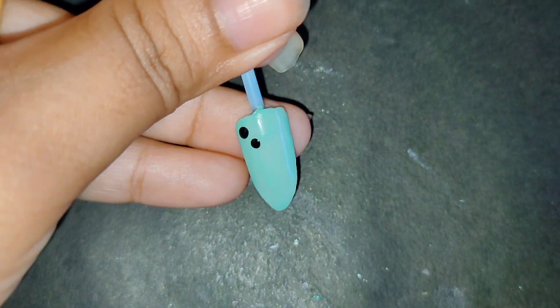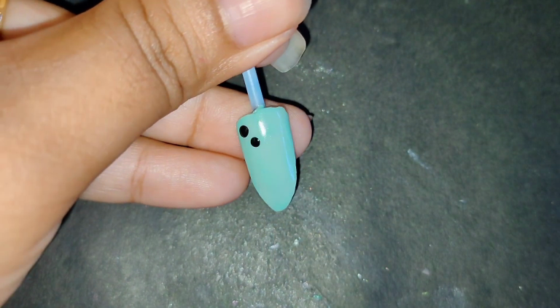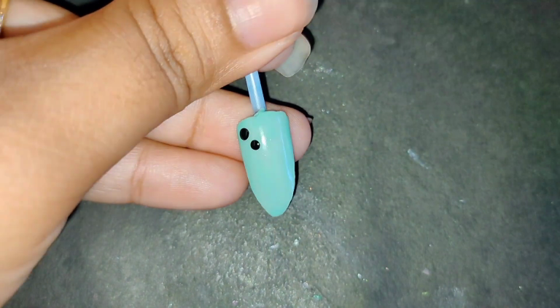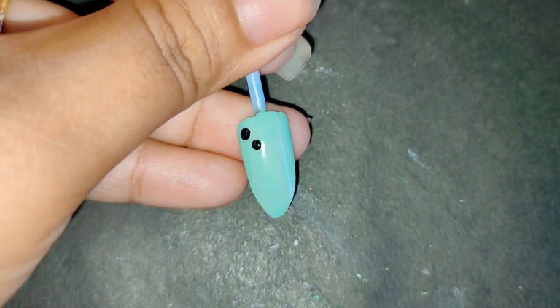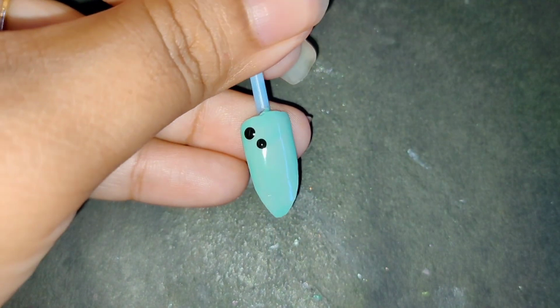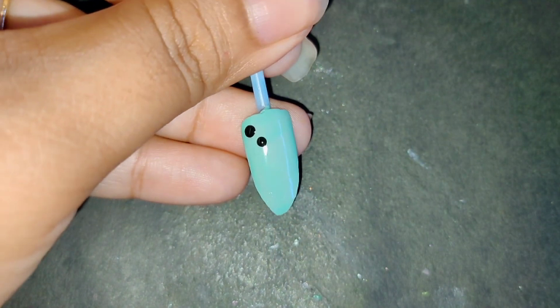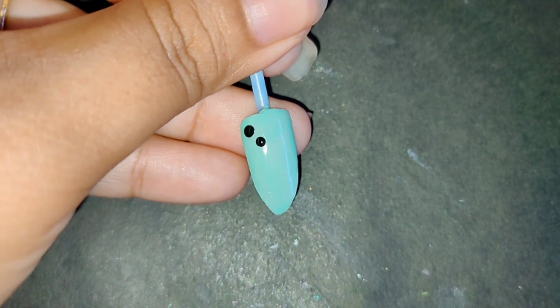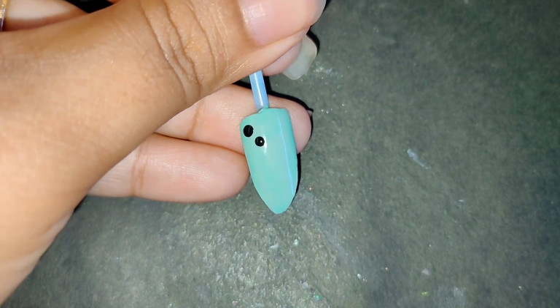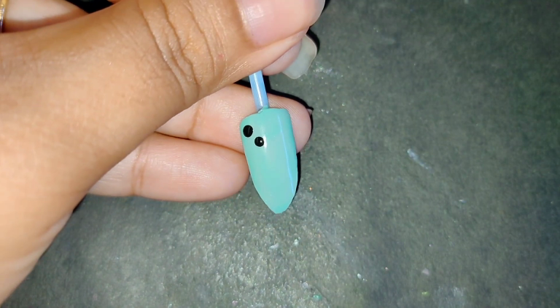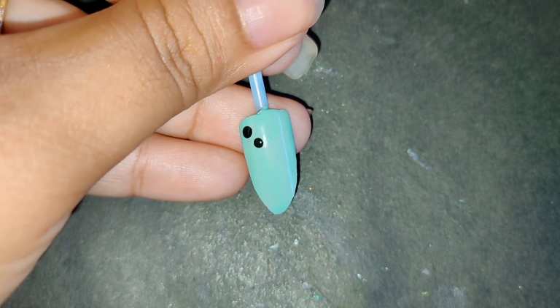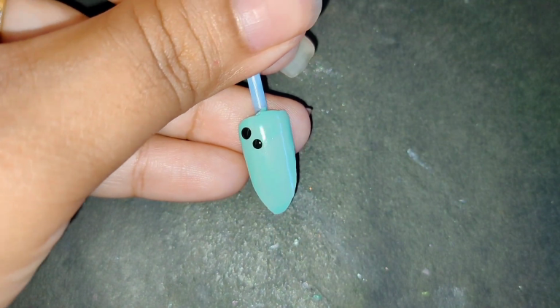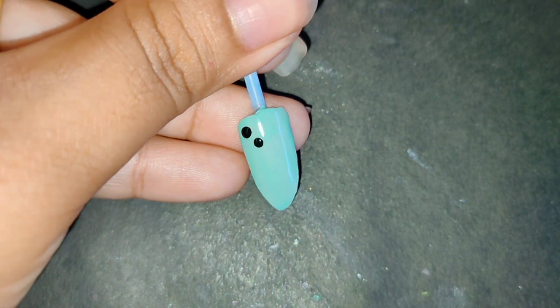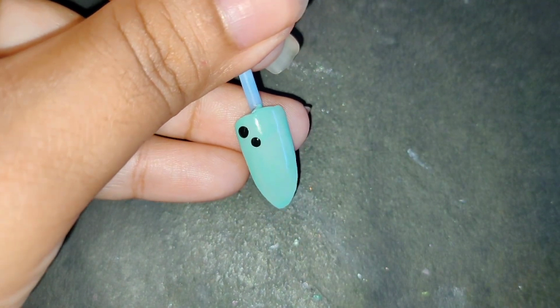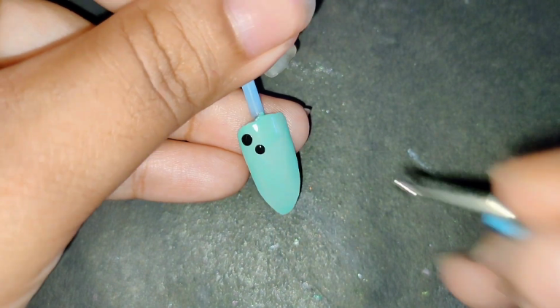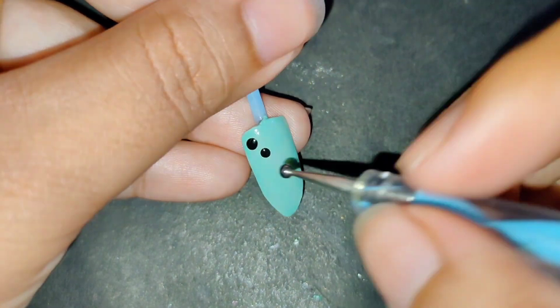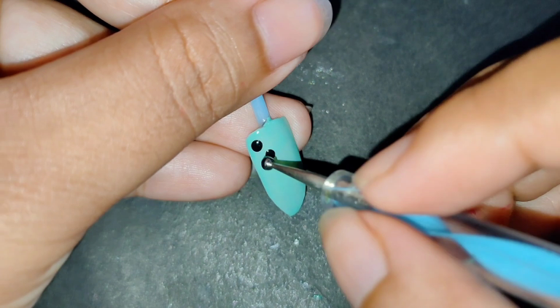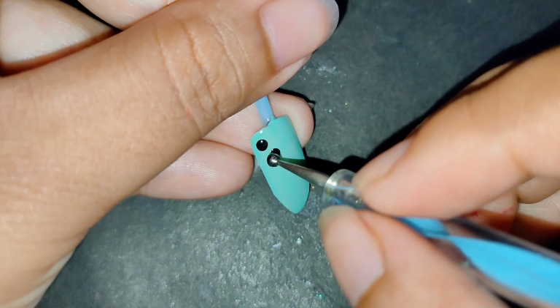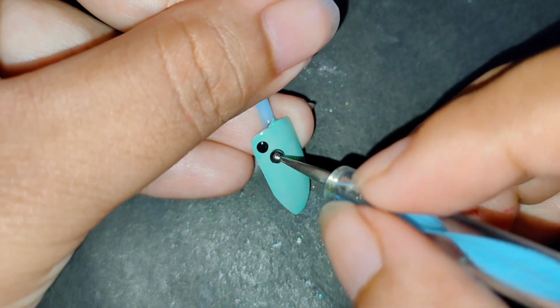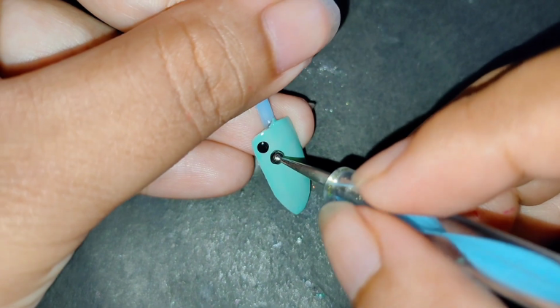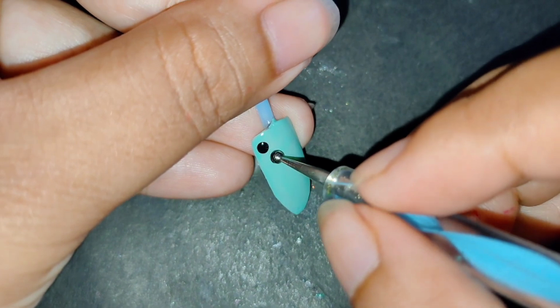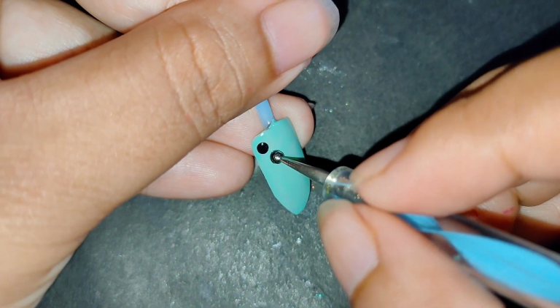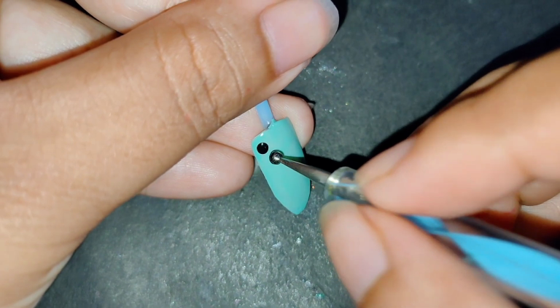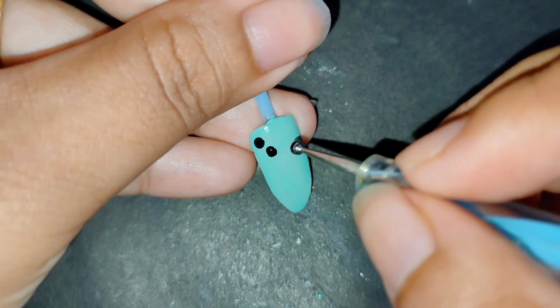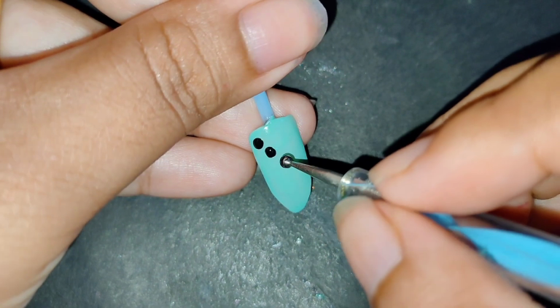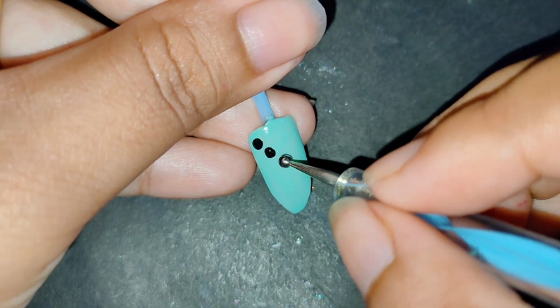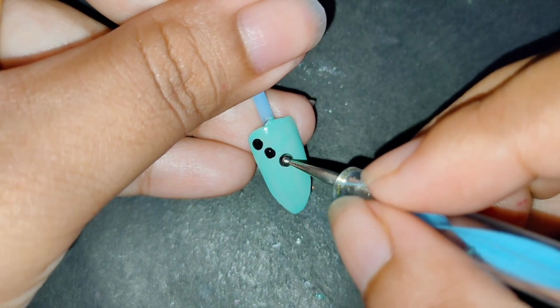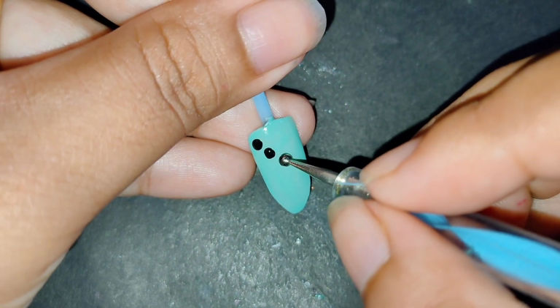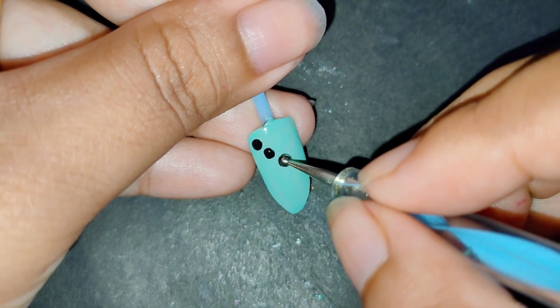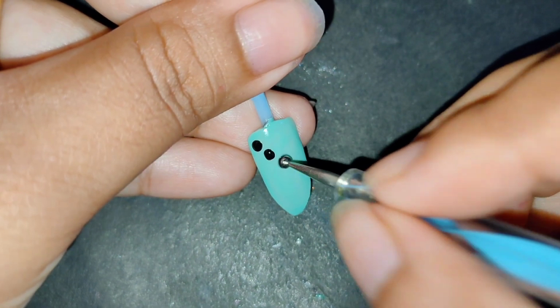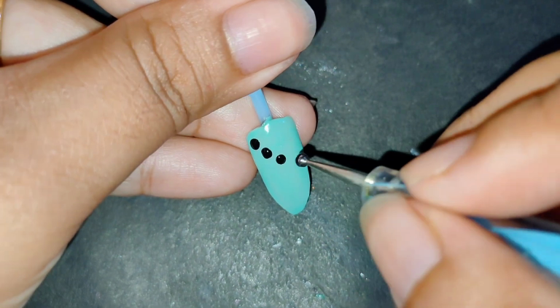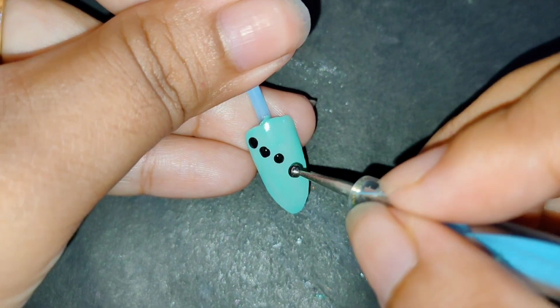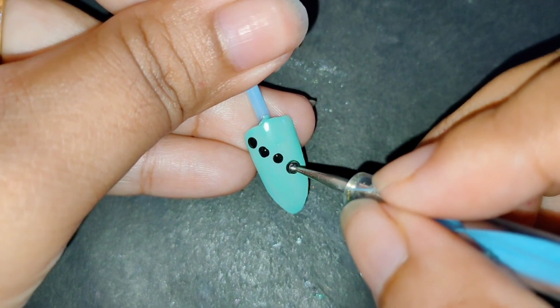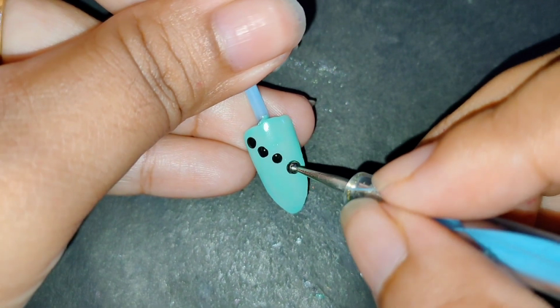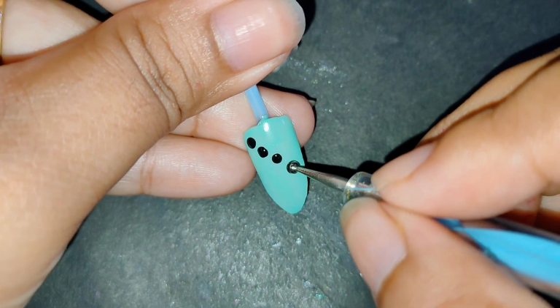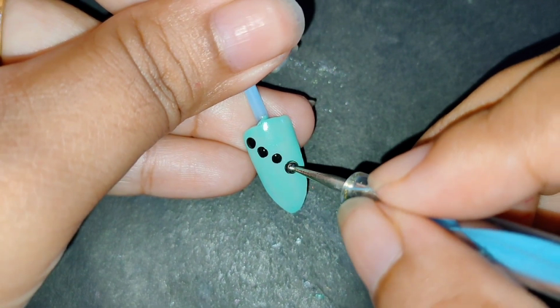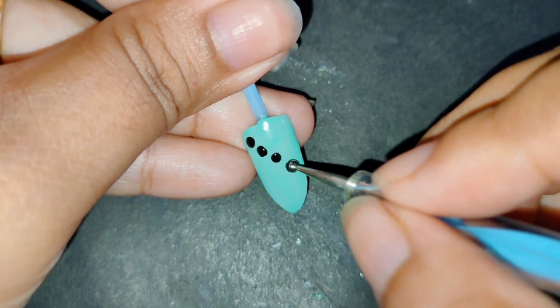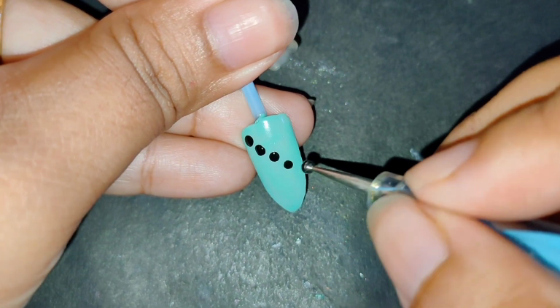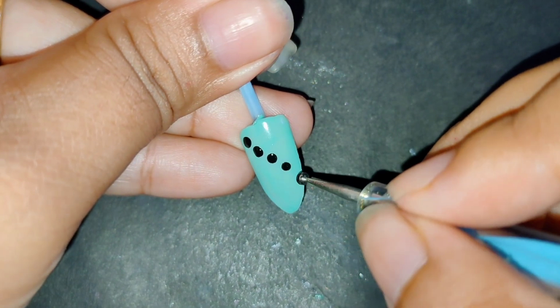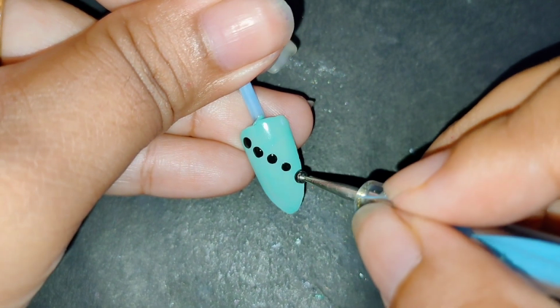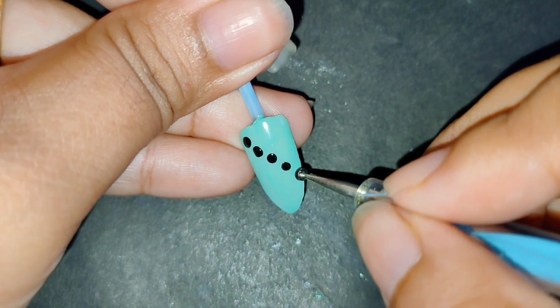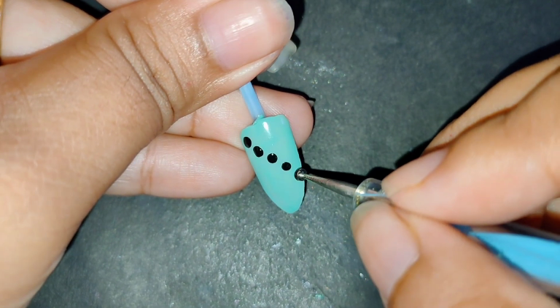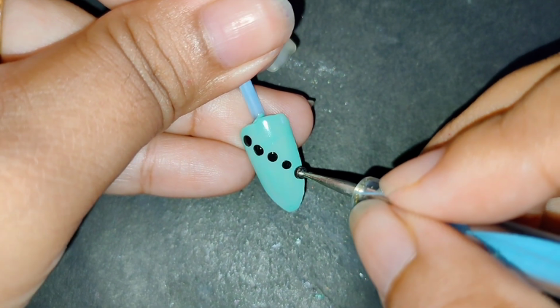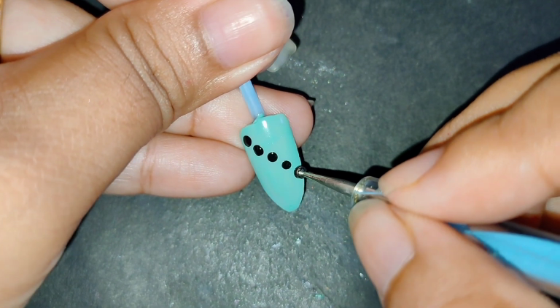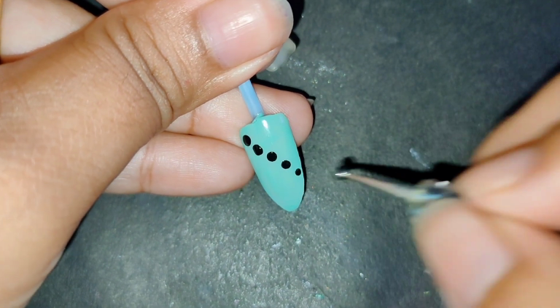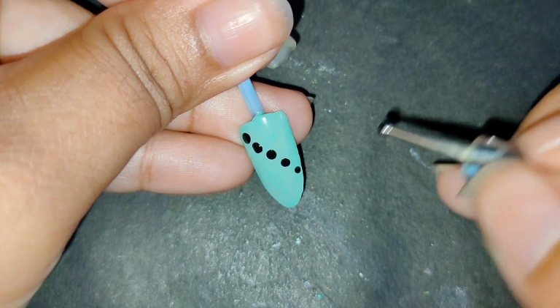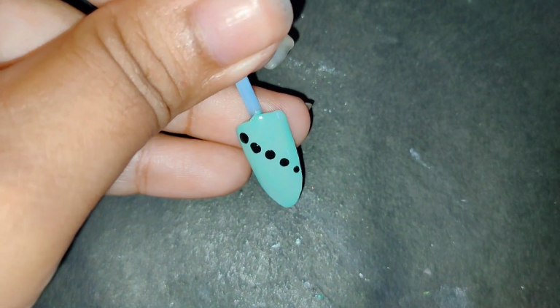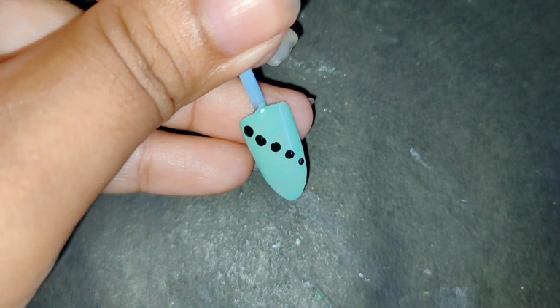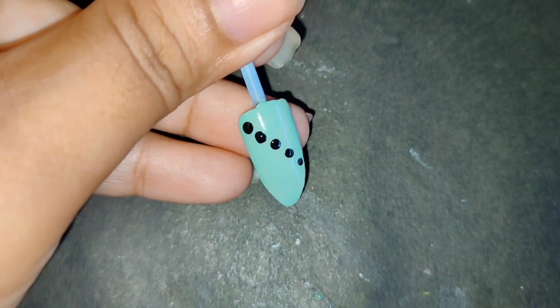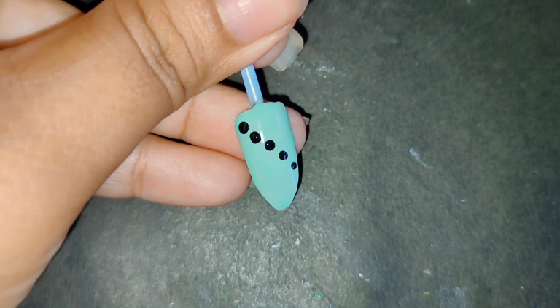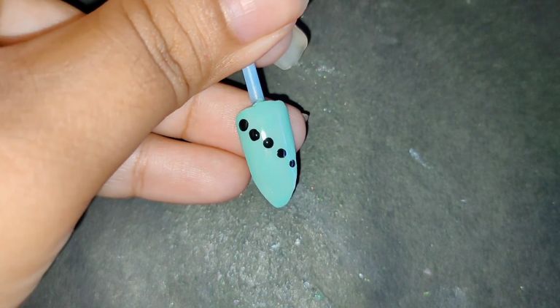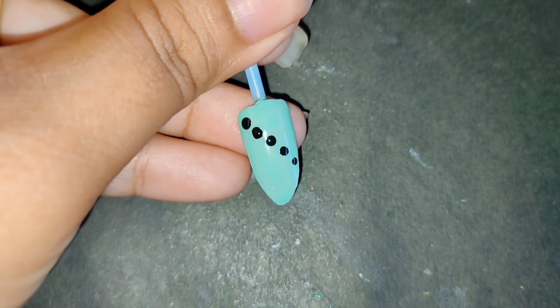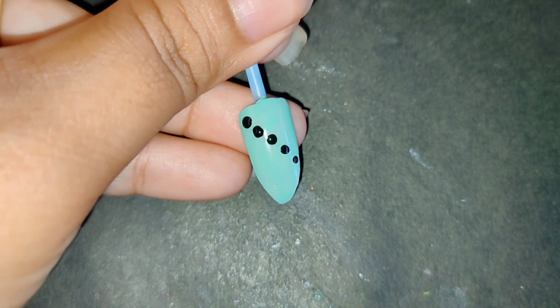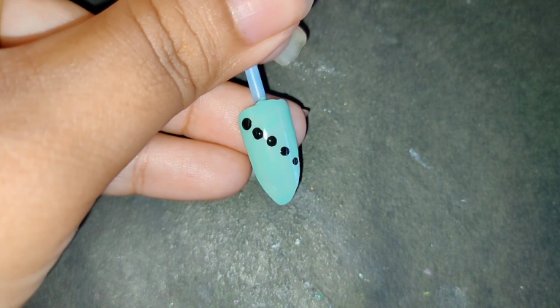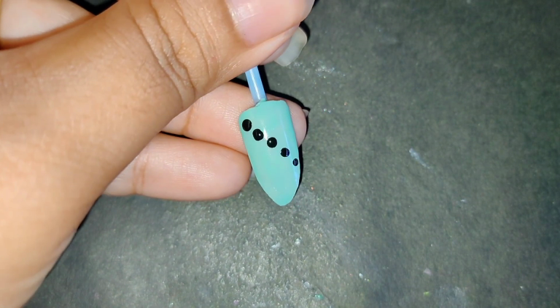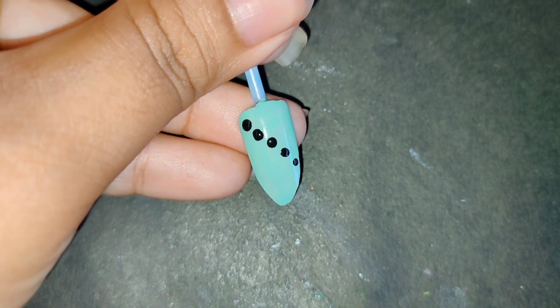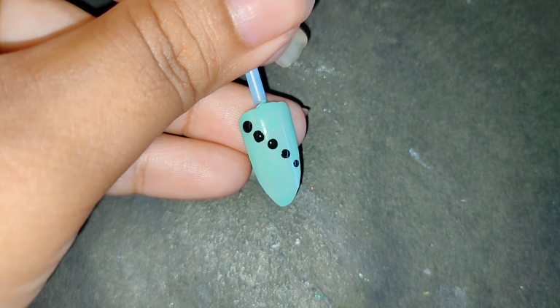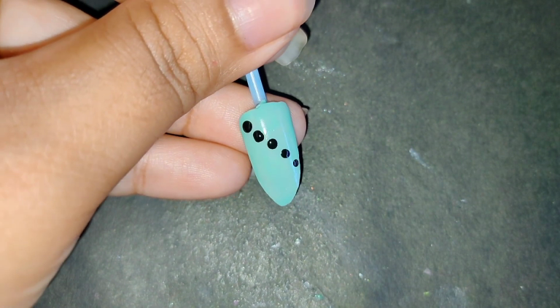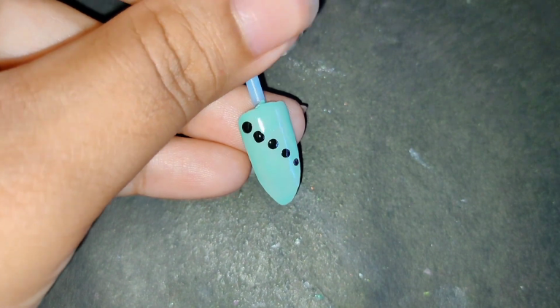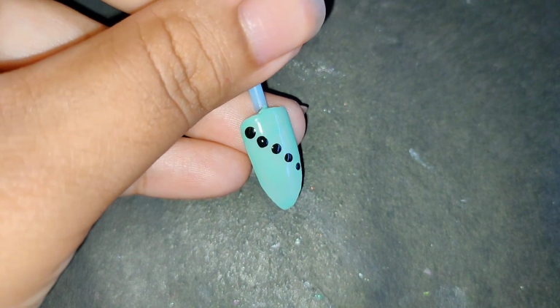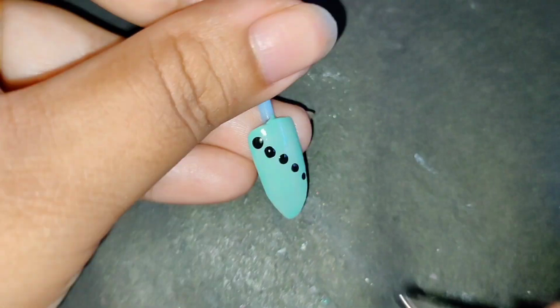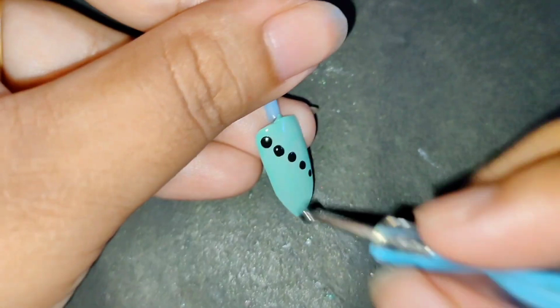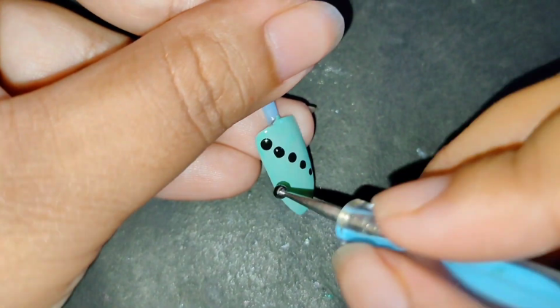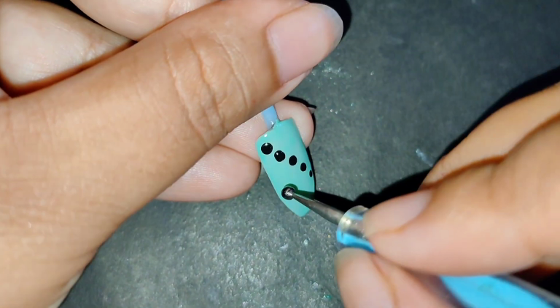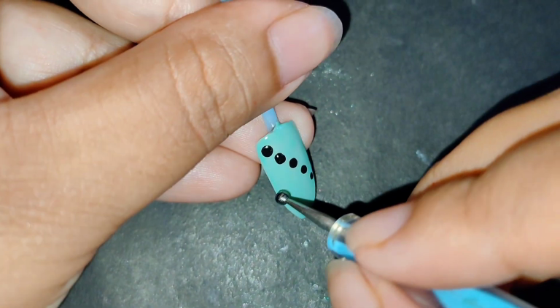I'm going to show you some dotted tools. It's white, white. This is a black color. The dot-dot is the top finished.